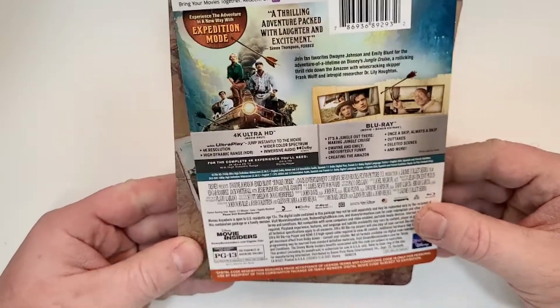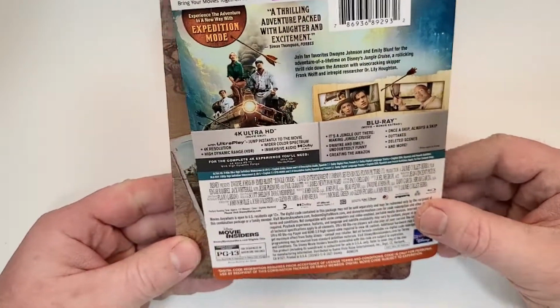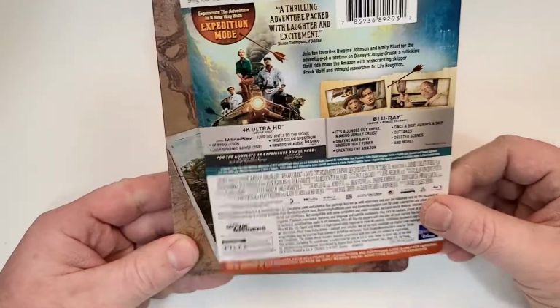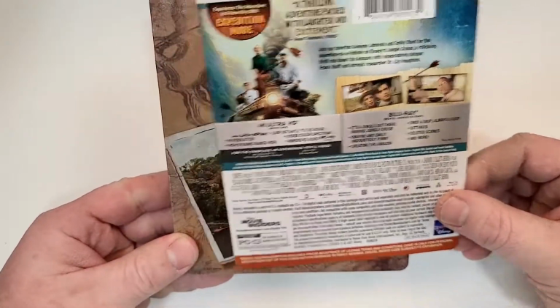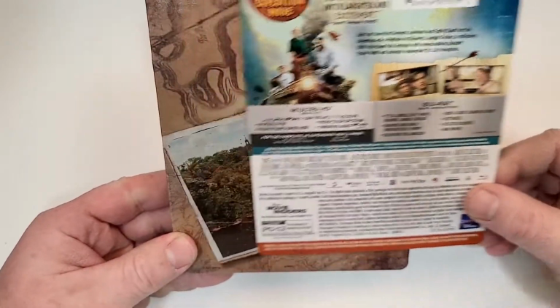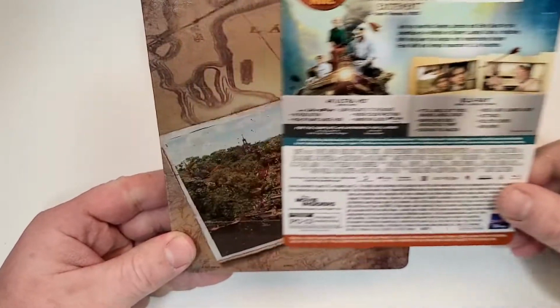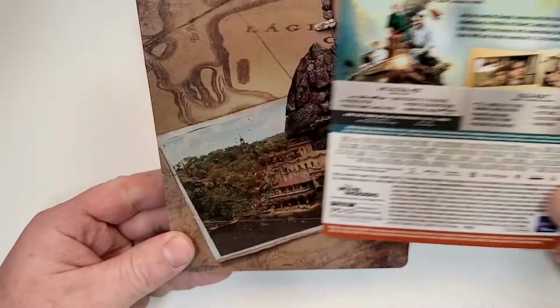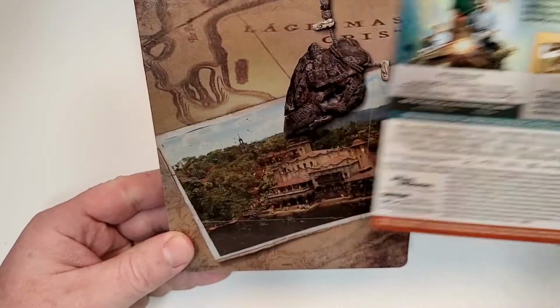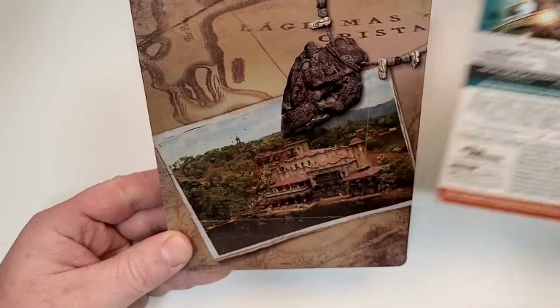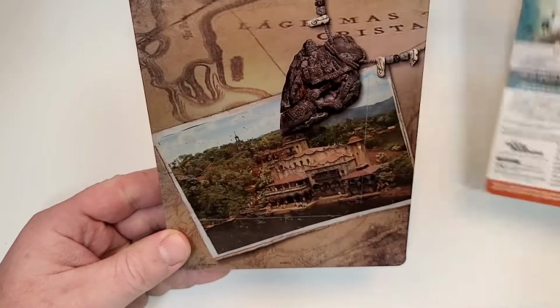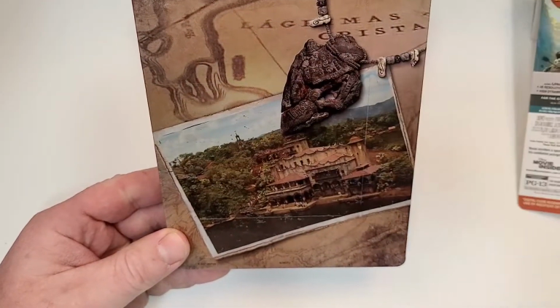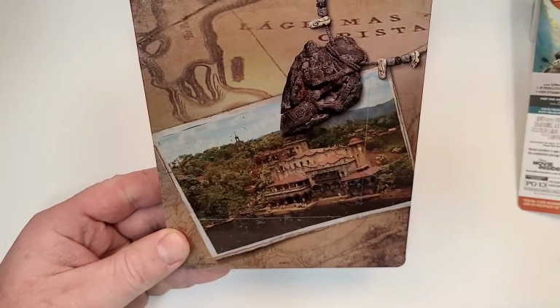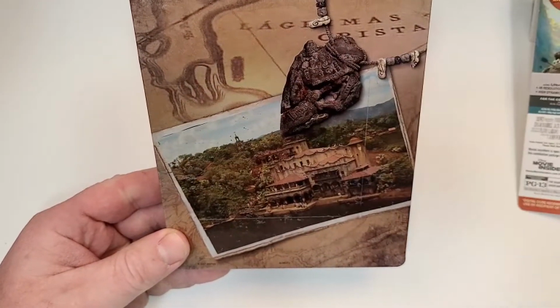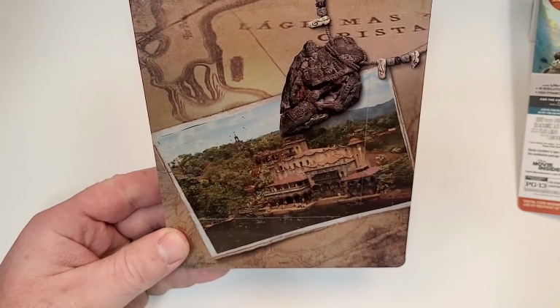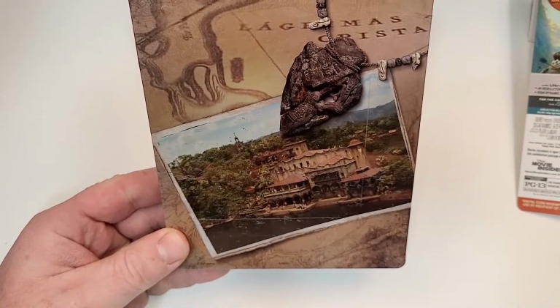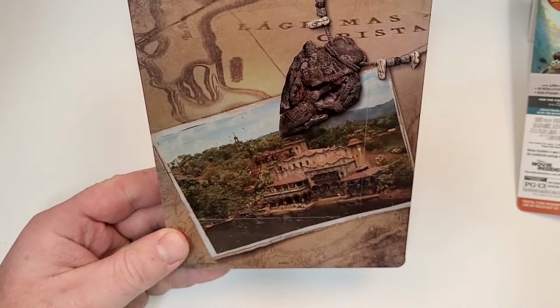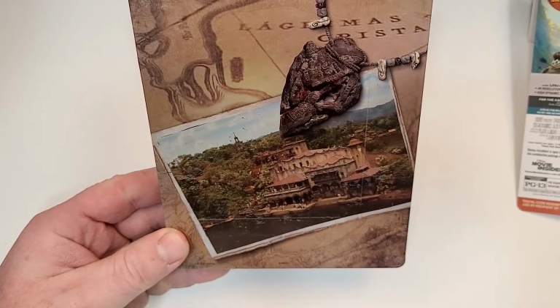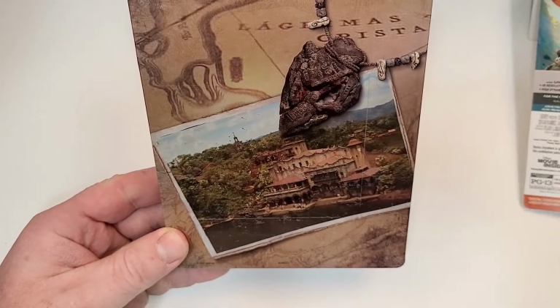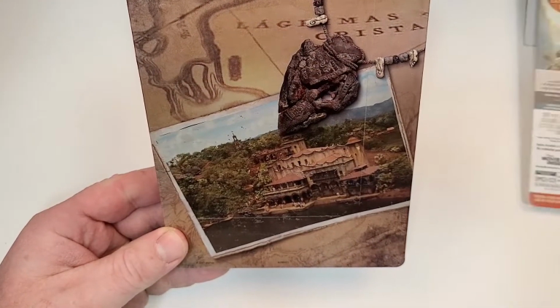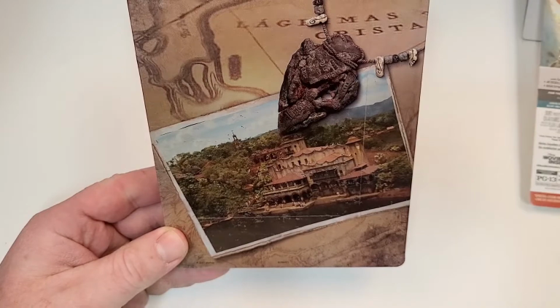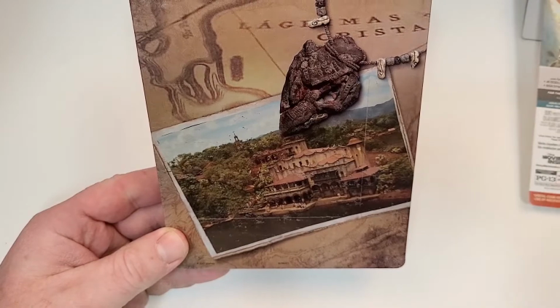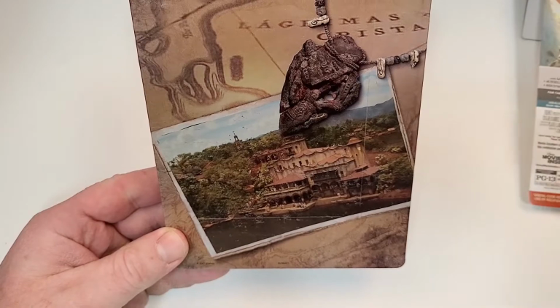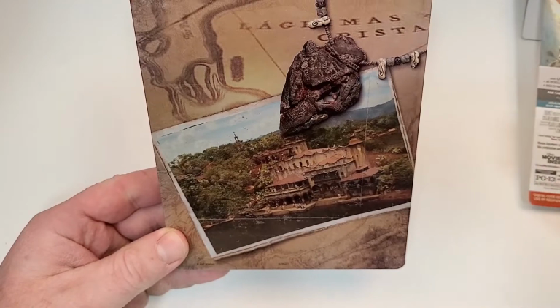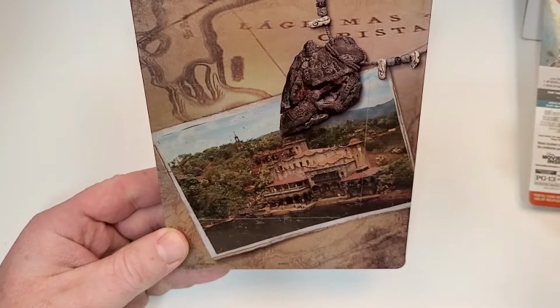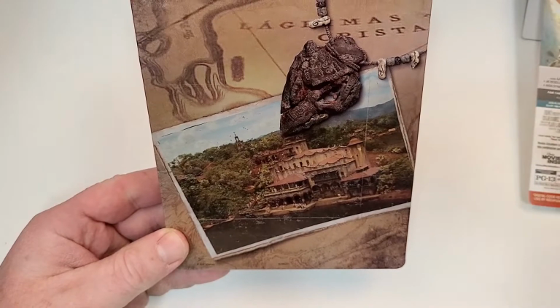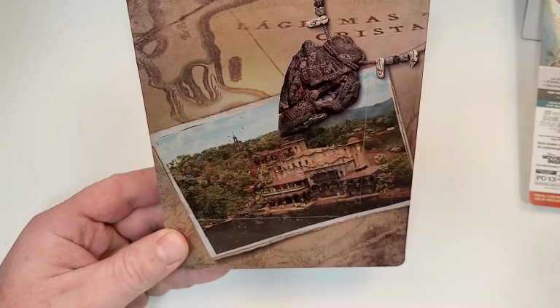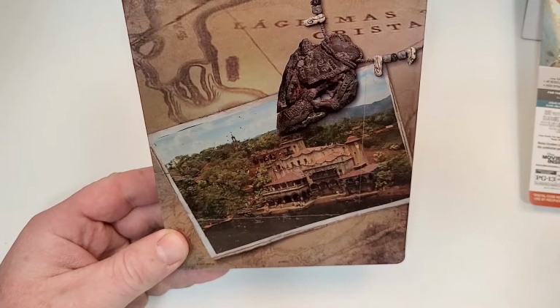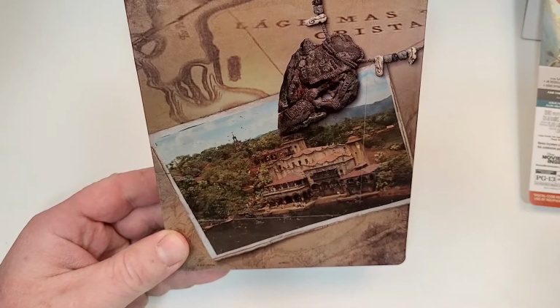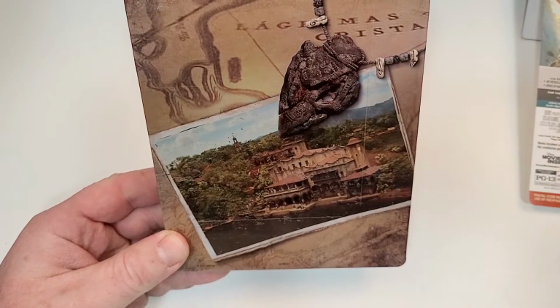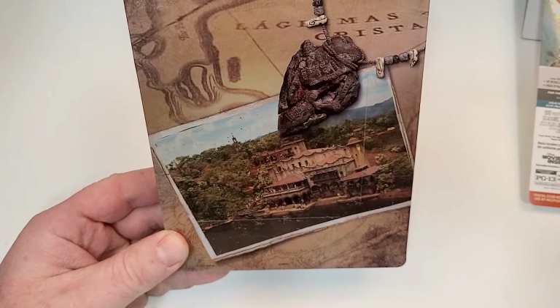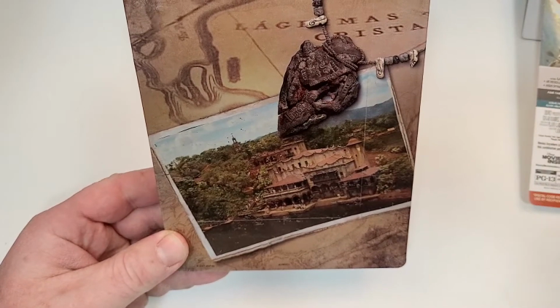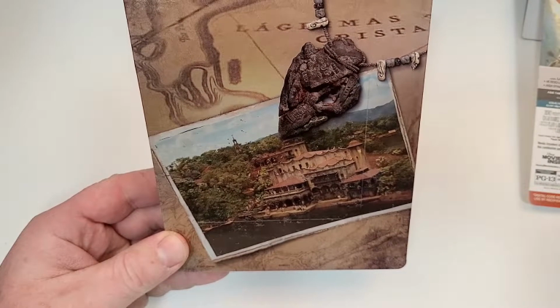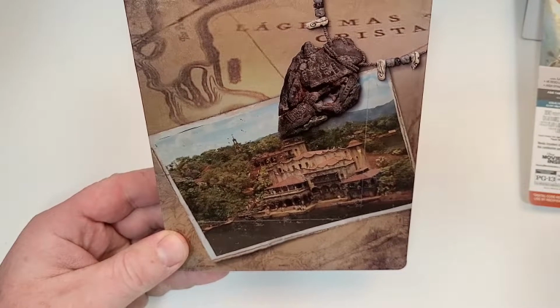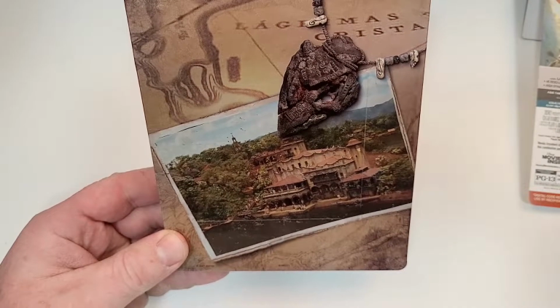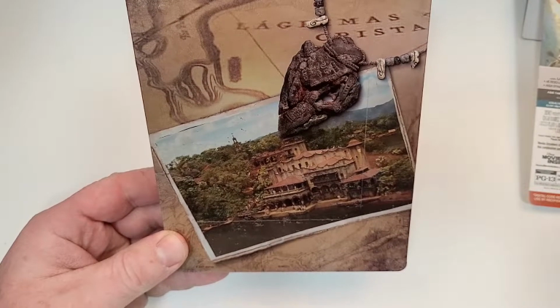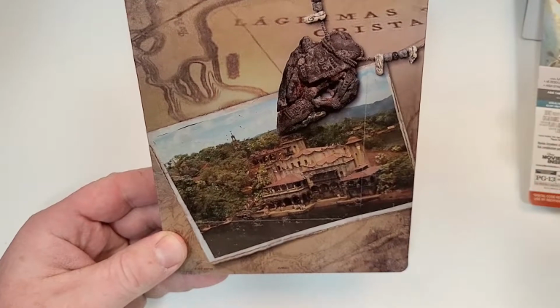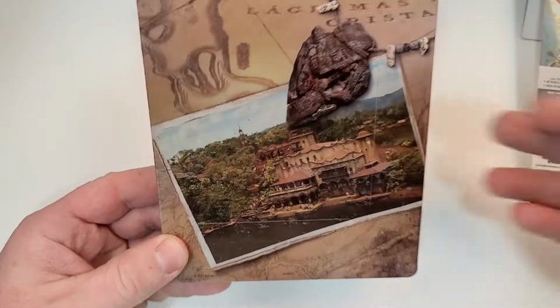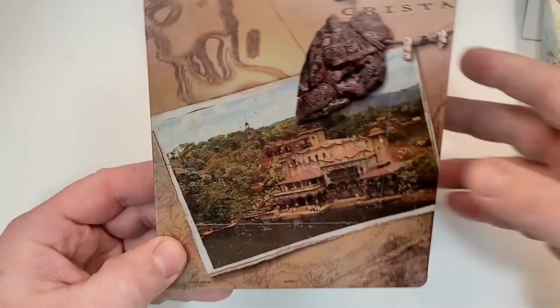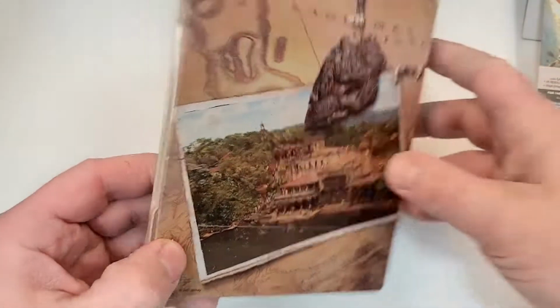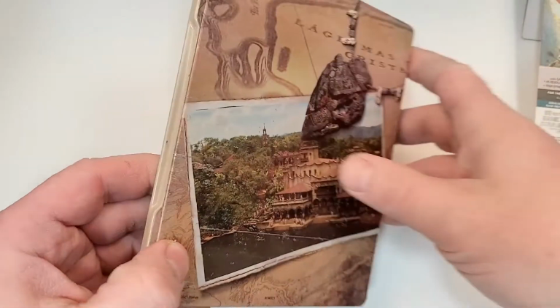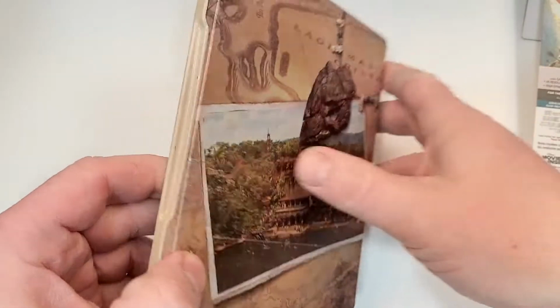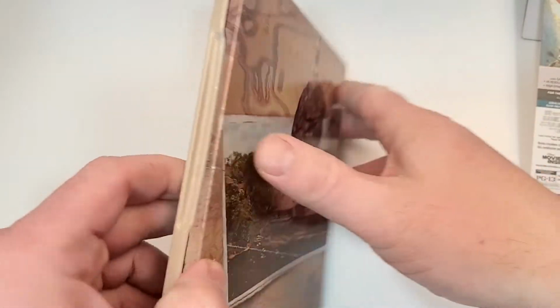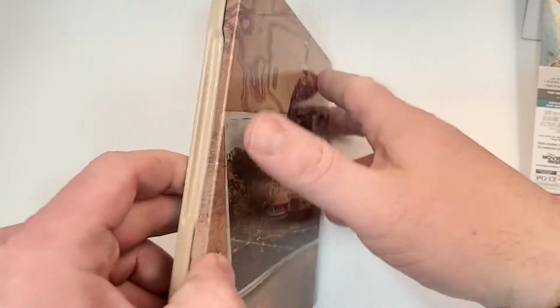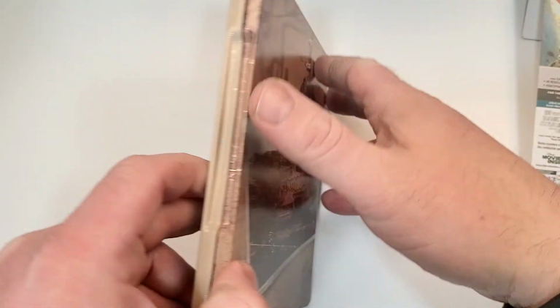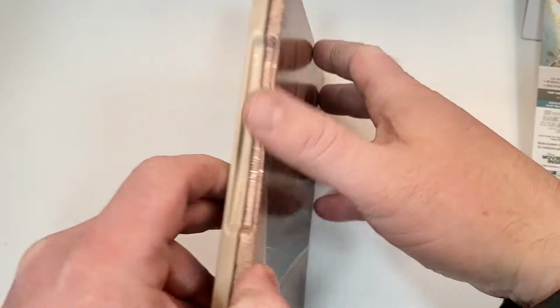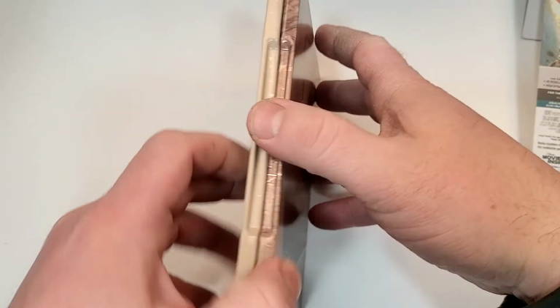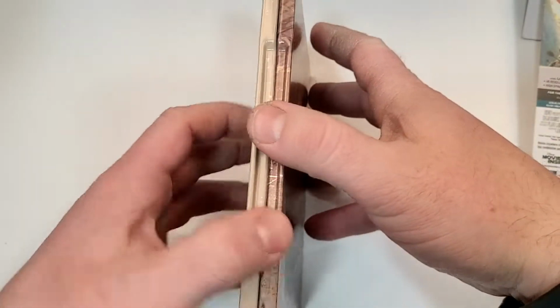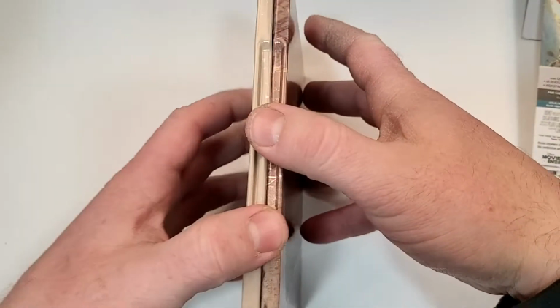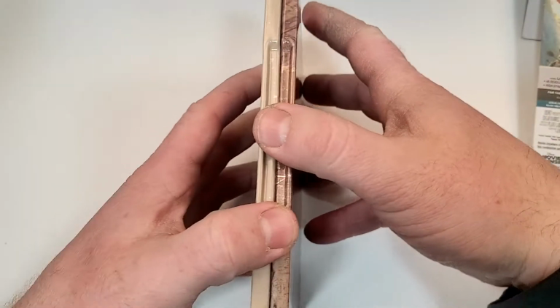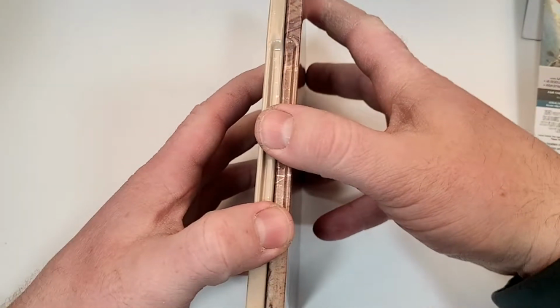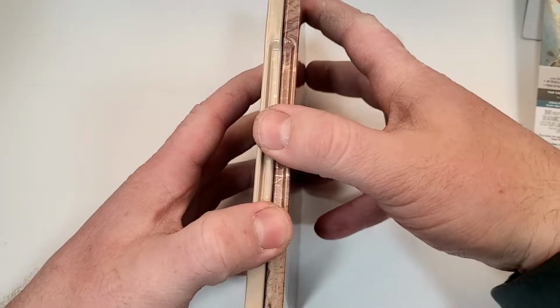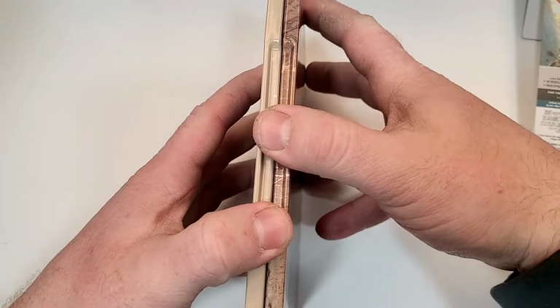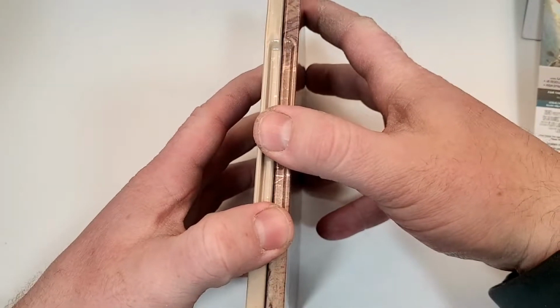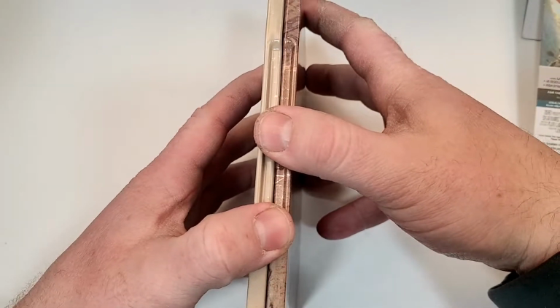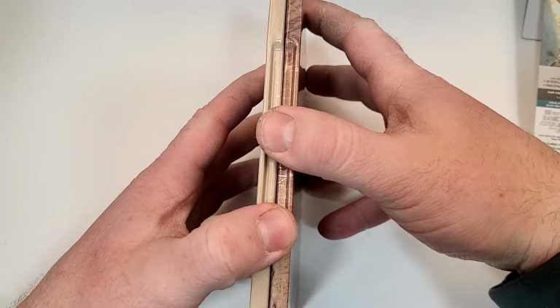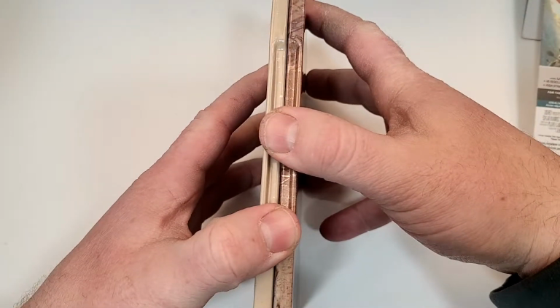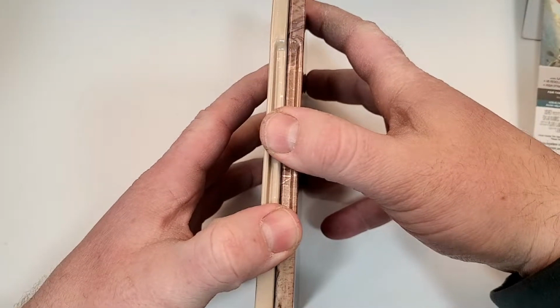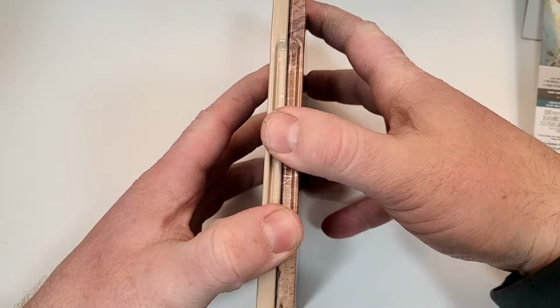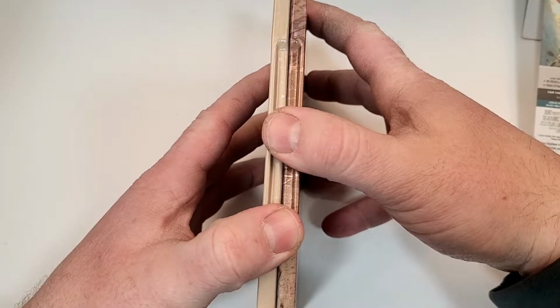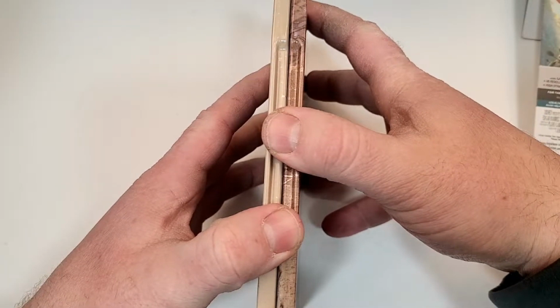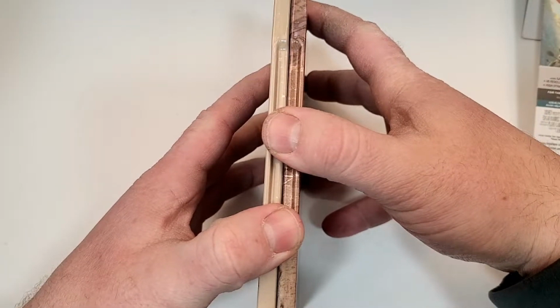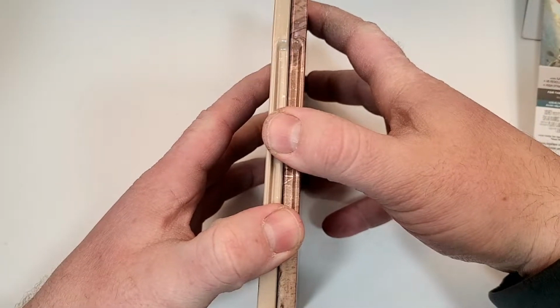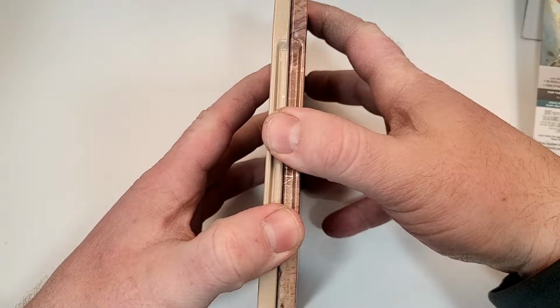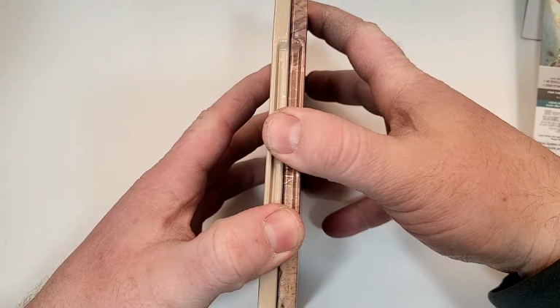Here is the back — I don't love the back. If you've seen this one, love your thoughts in the comment section below.